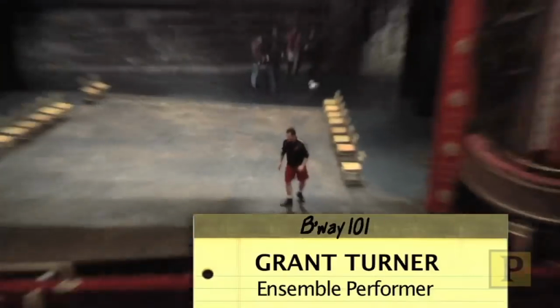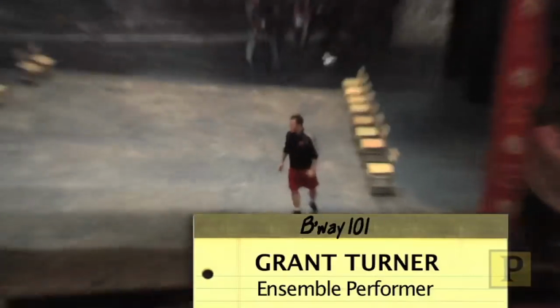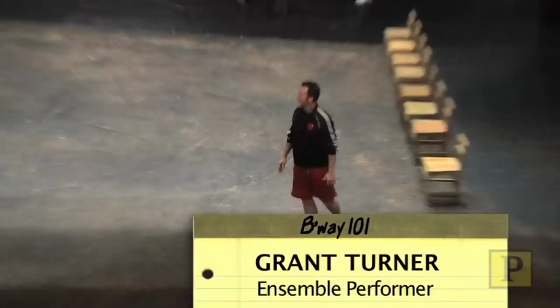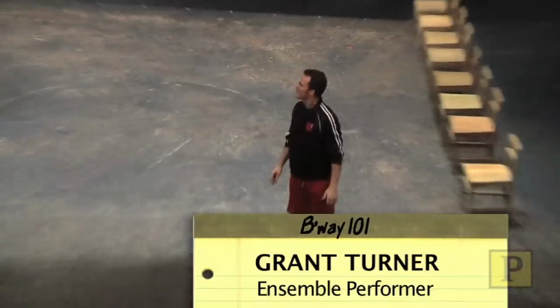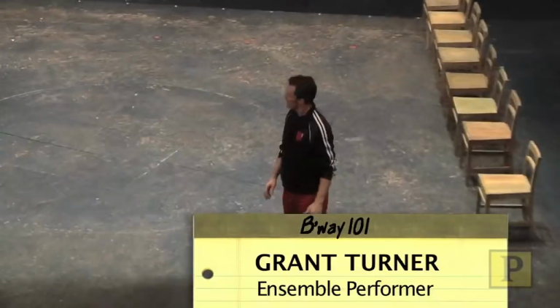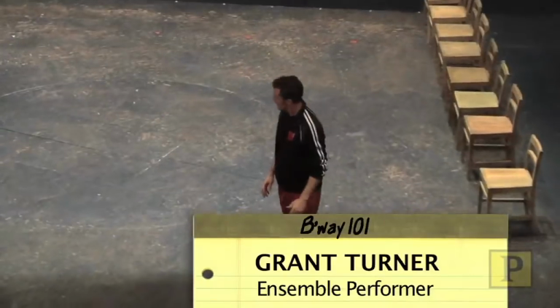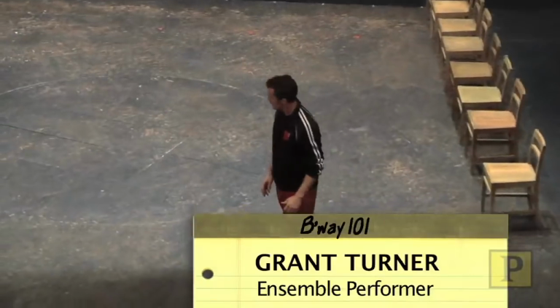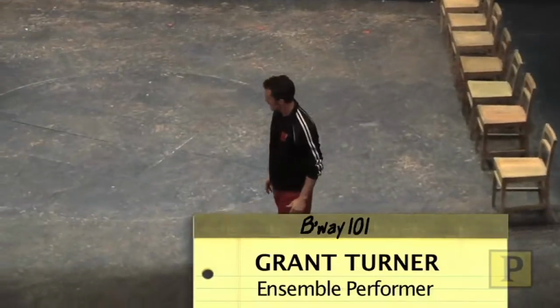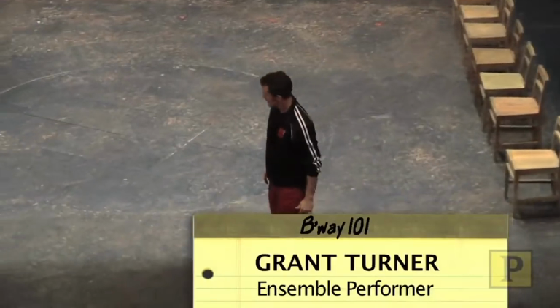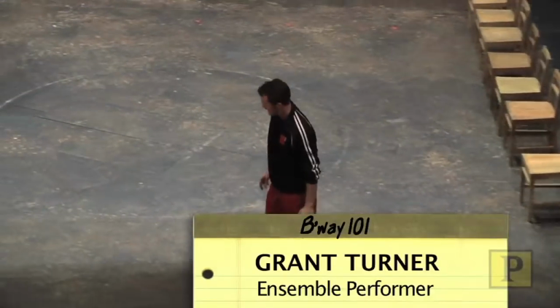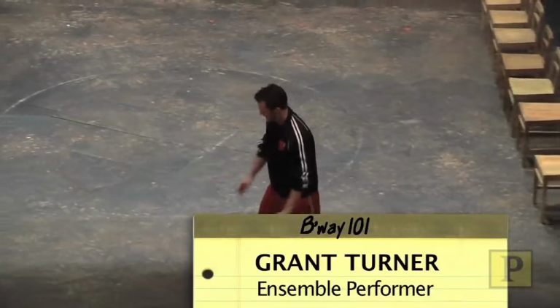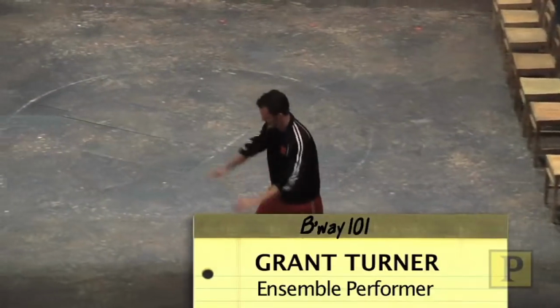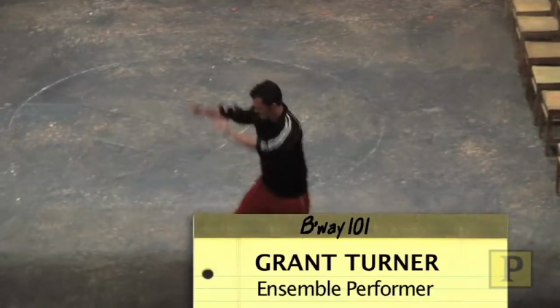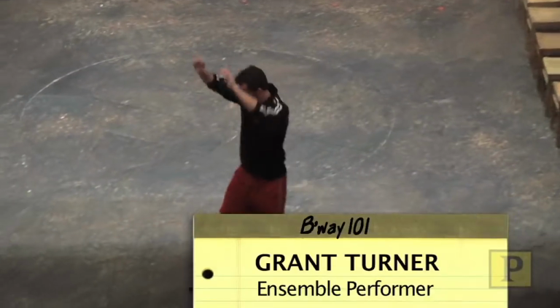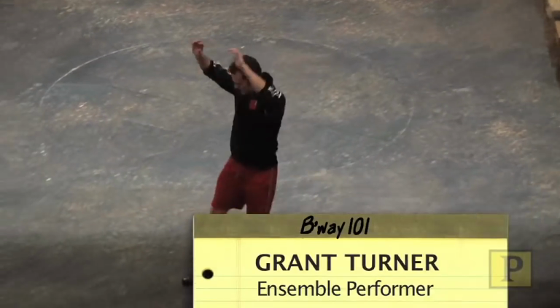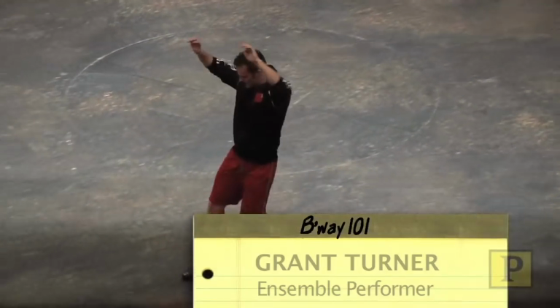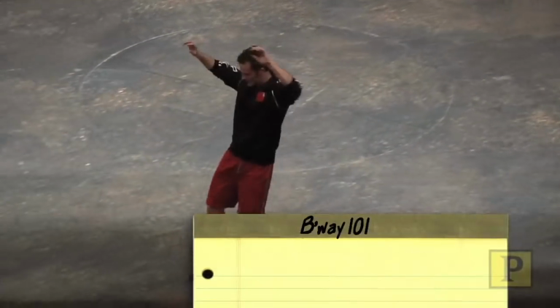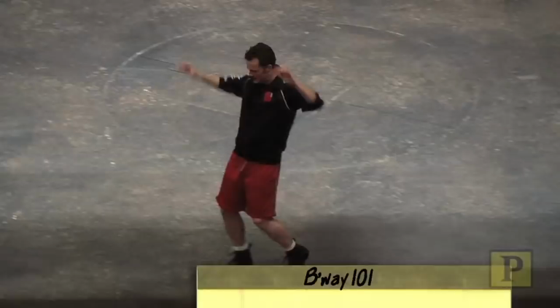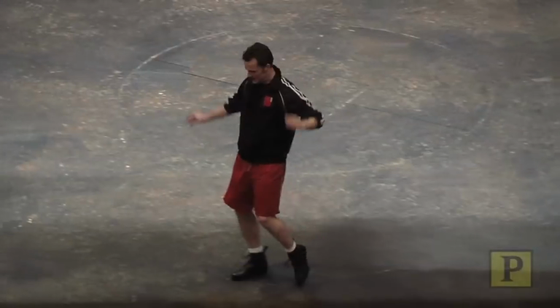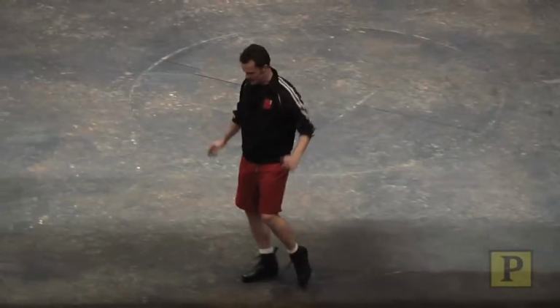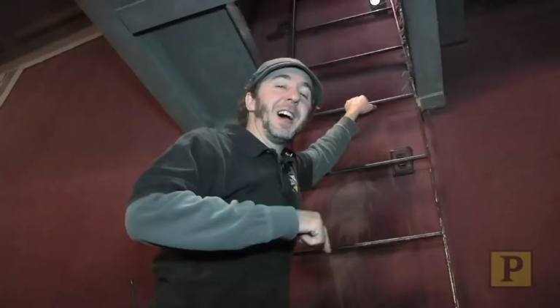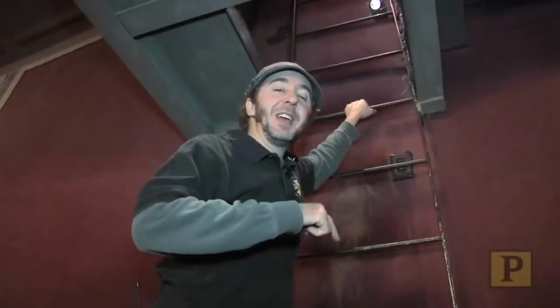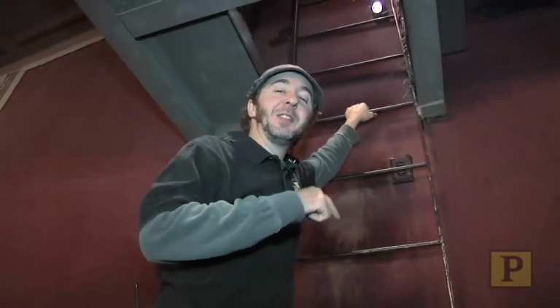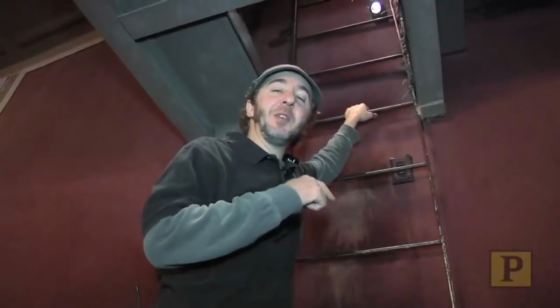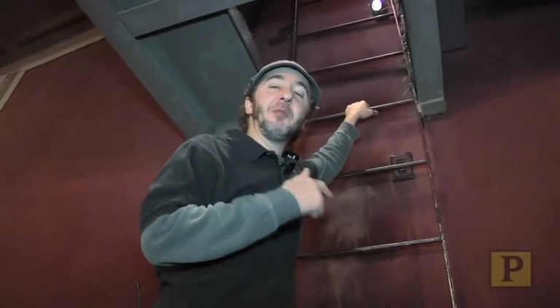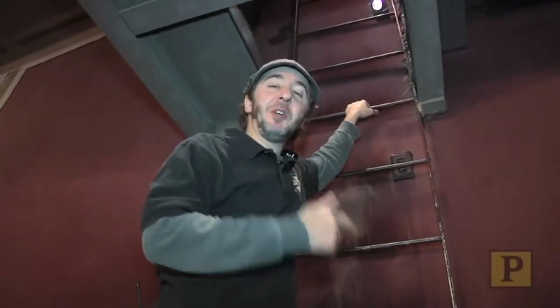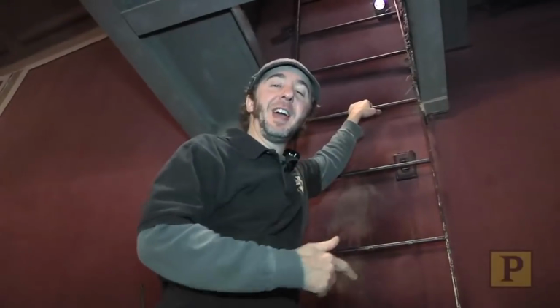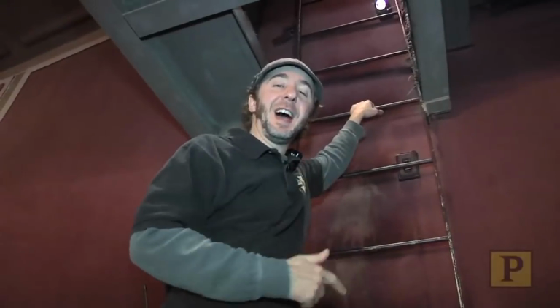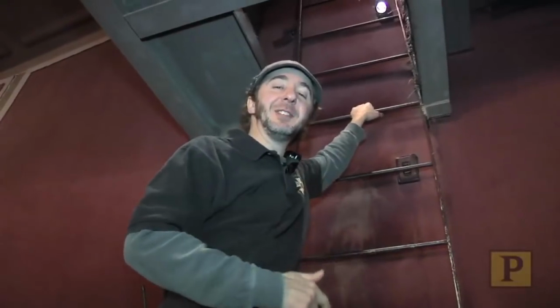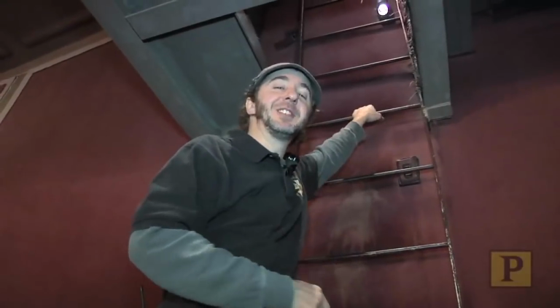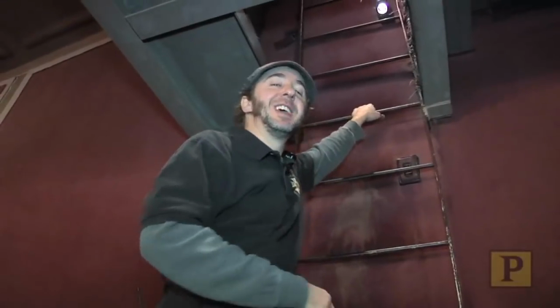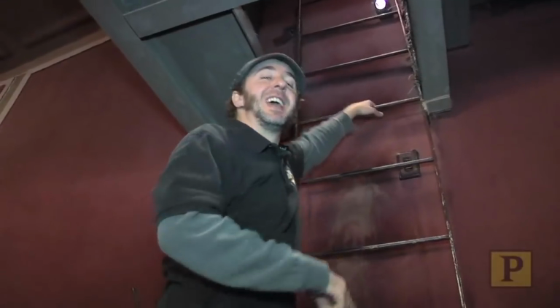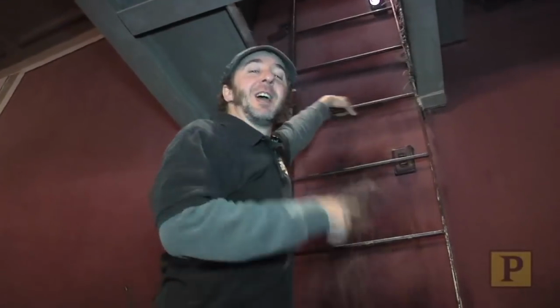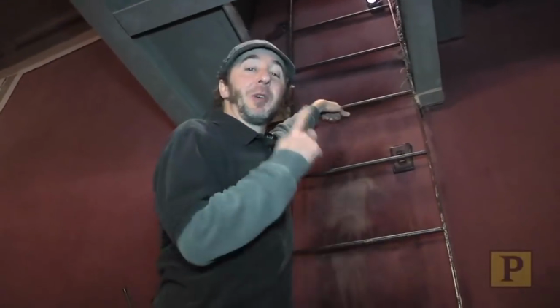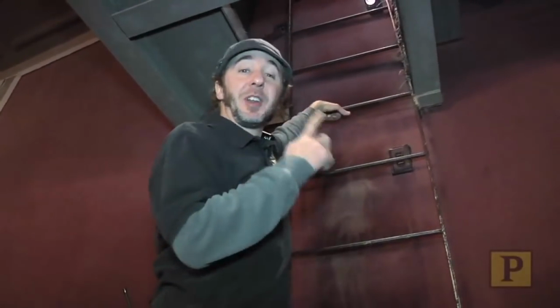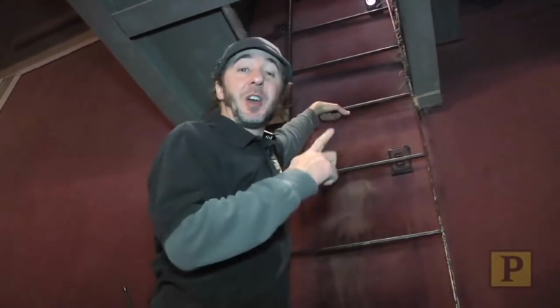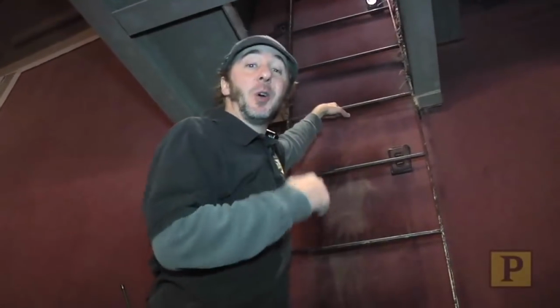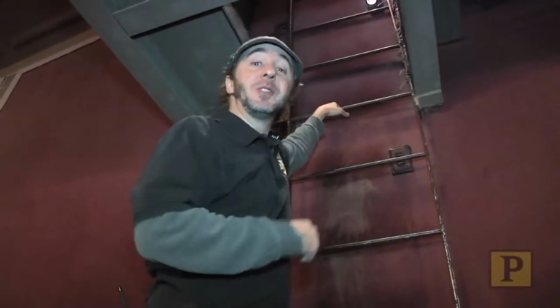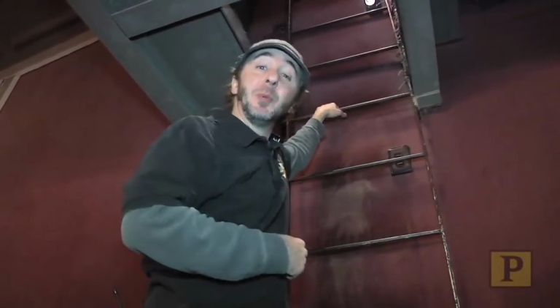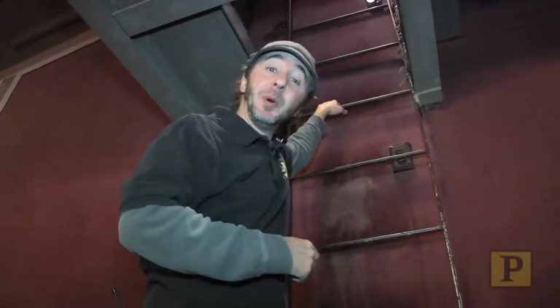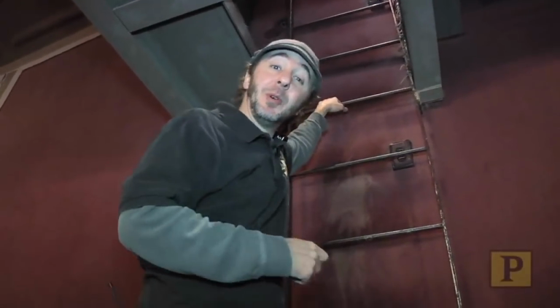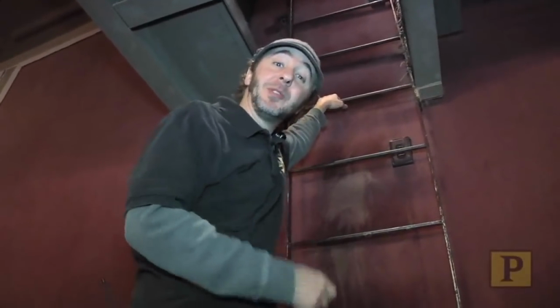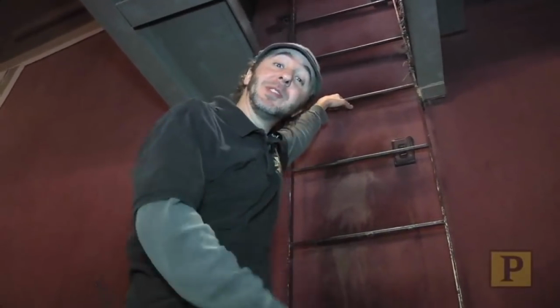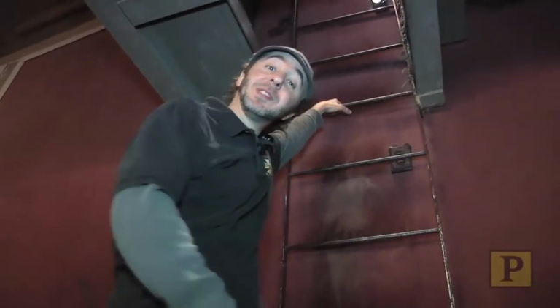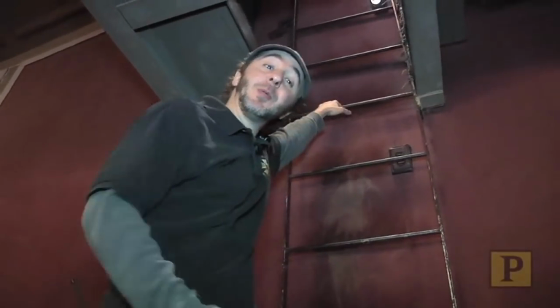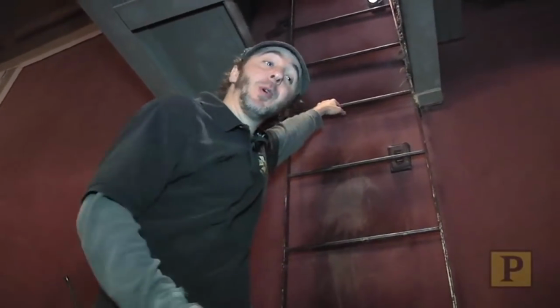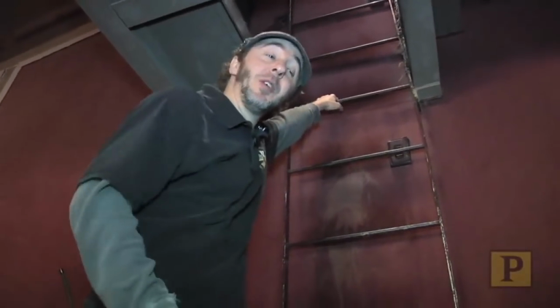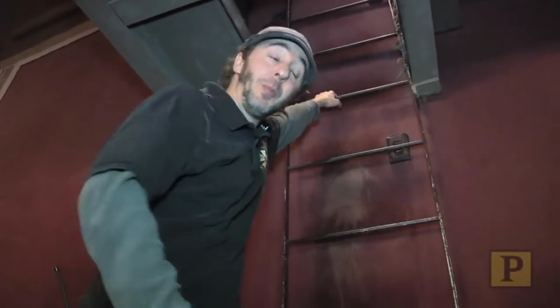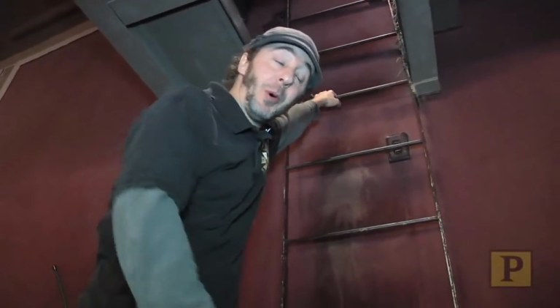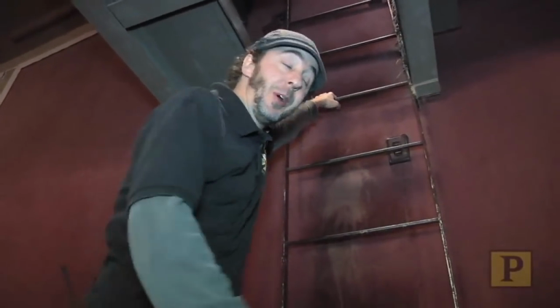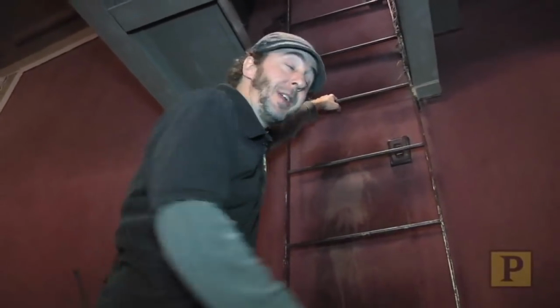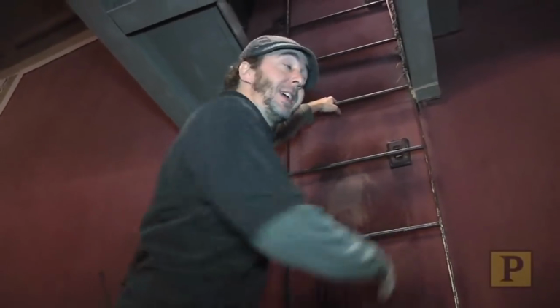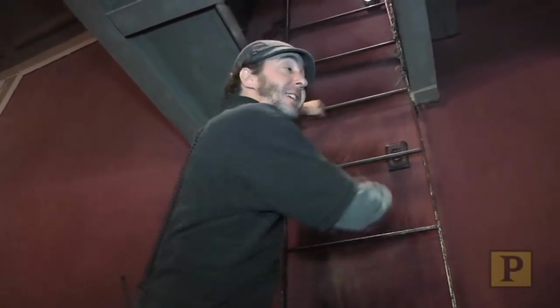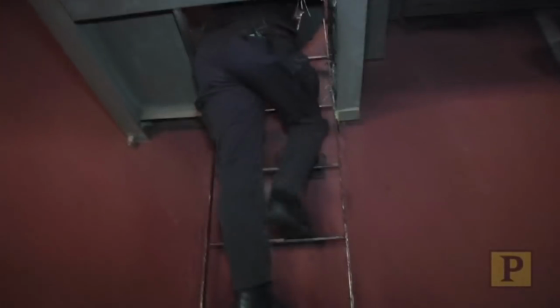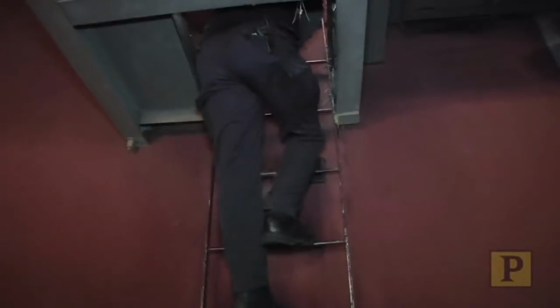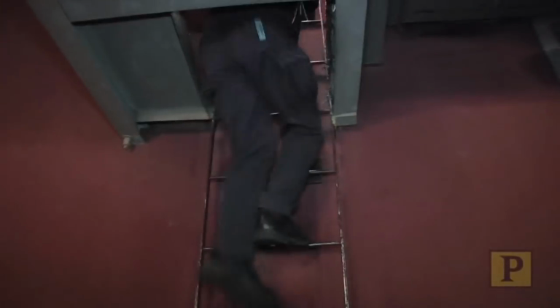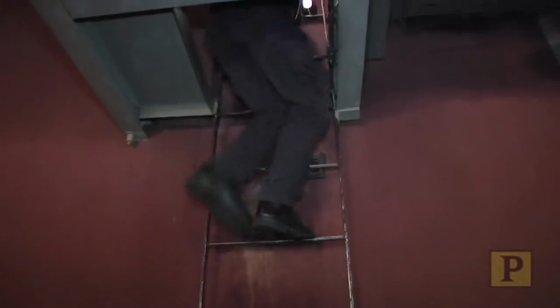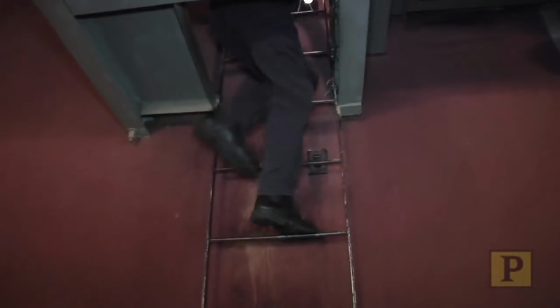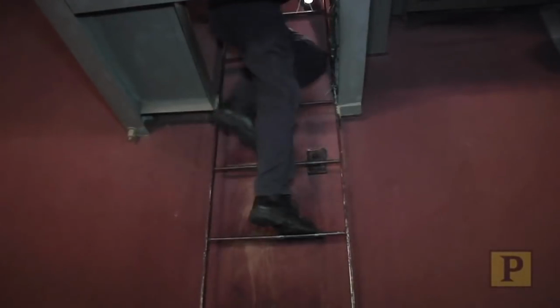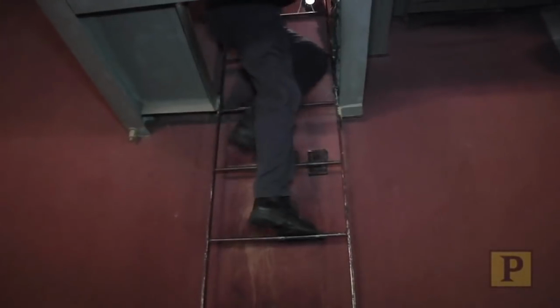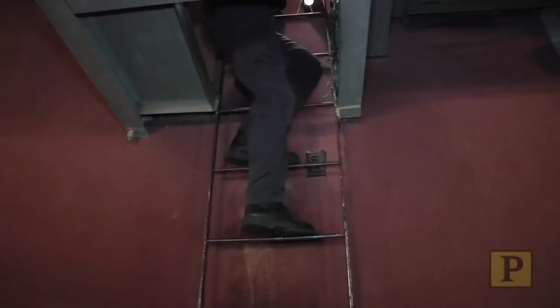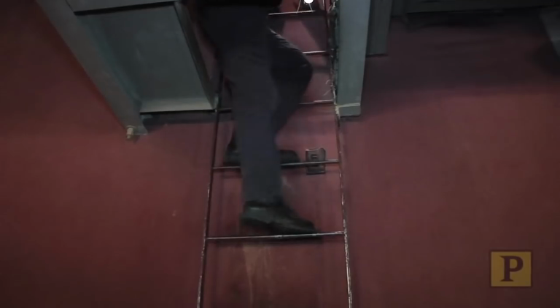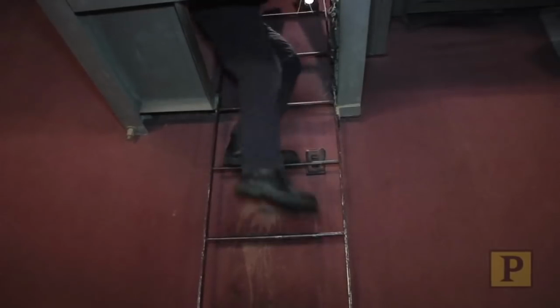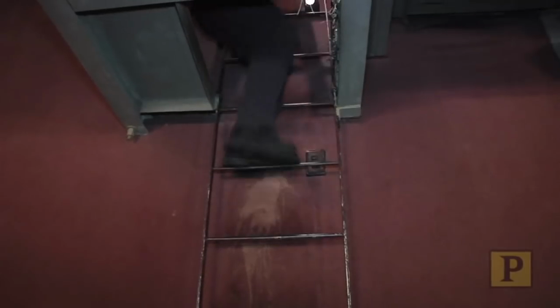Here we are way up at the top of the balcony, in the front of the house, and we're going to go to the booth to see where the board is and the spotlights are.